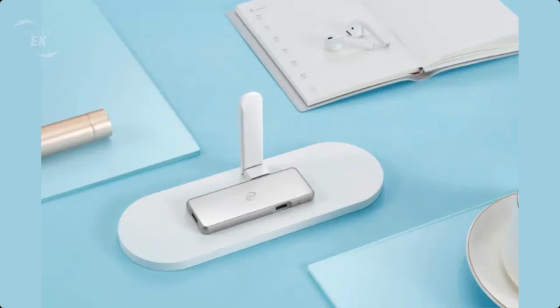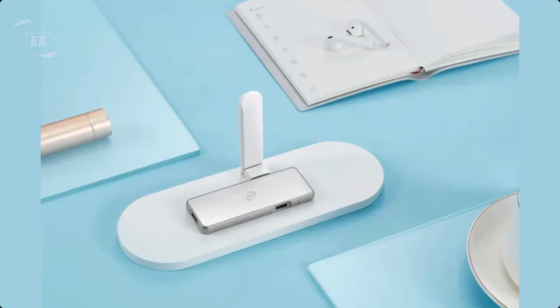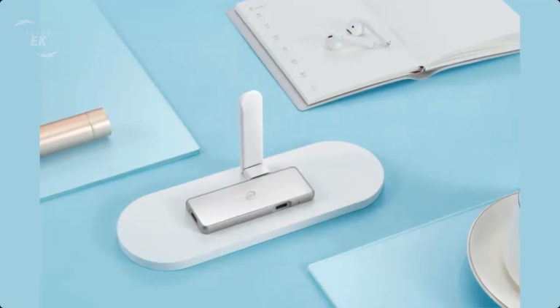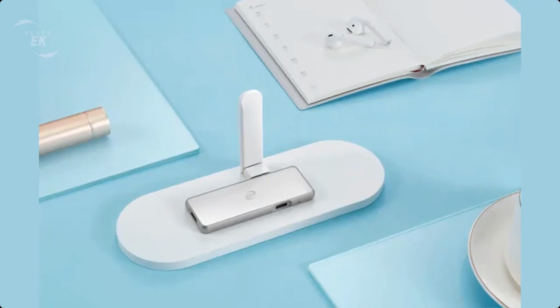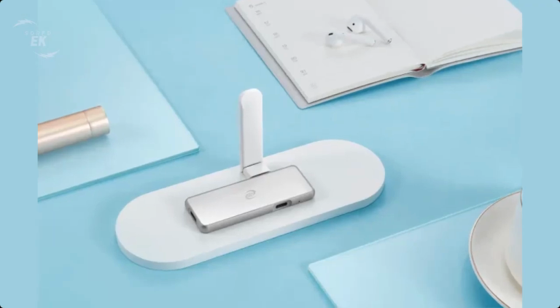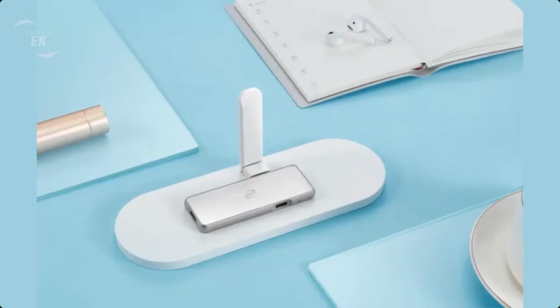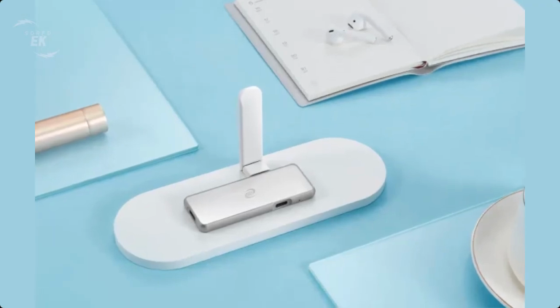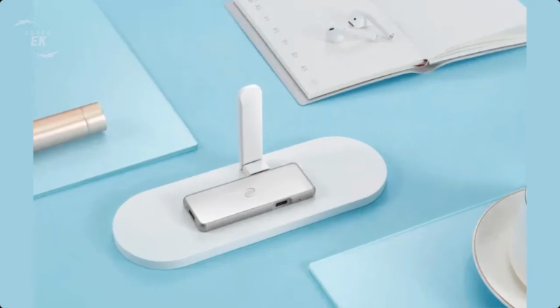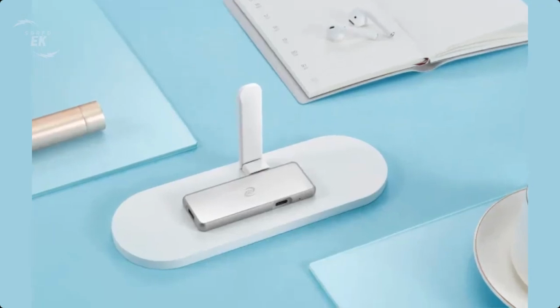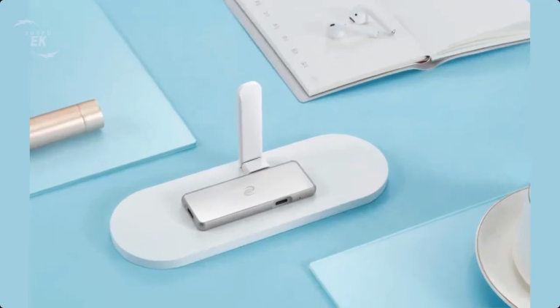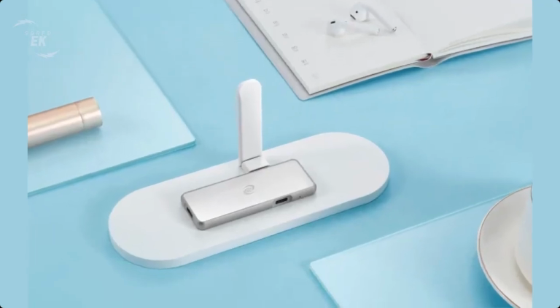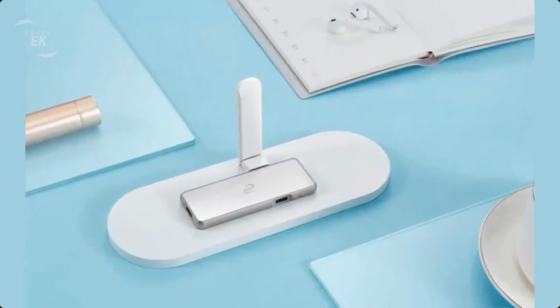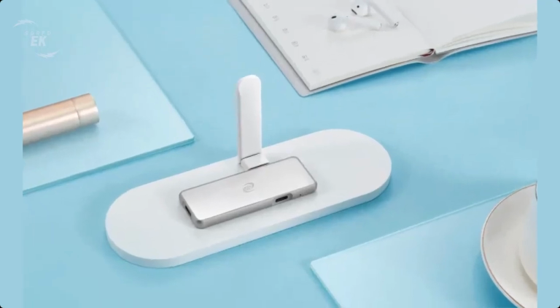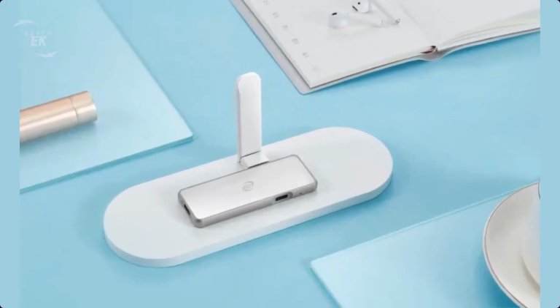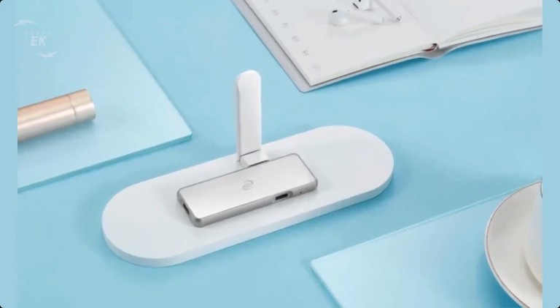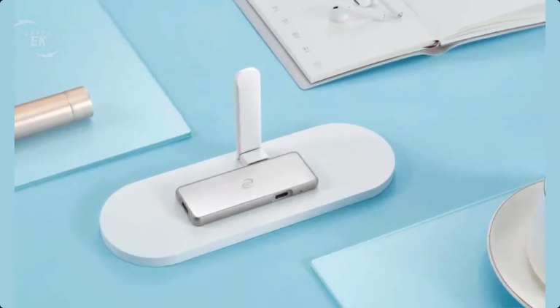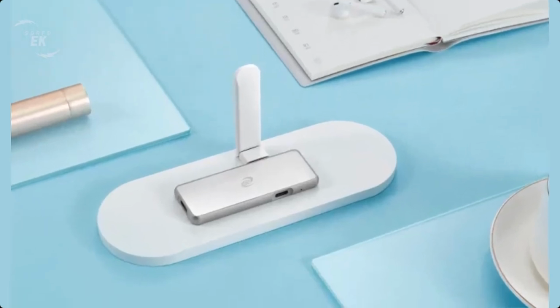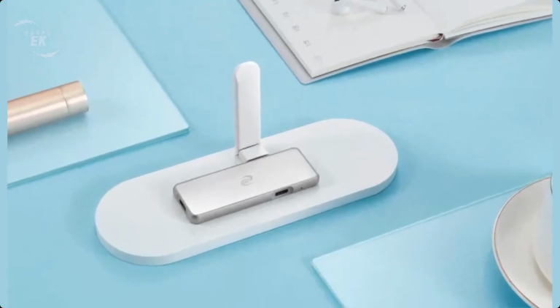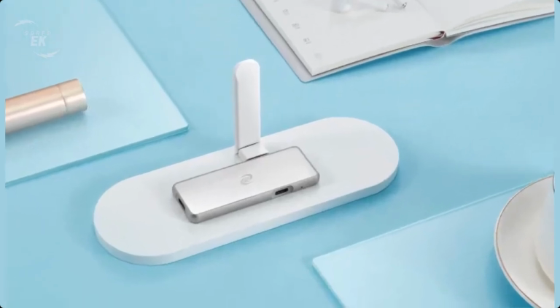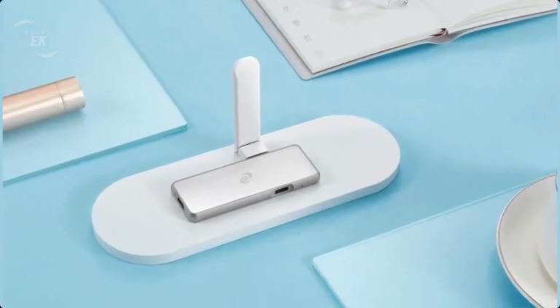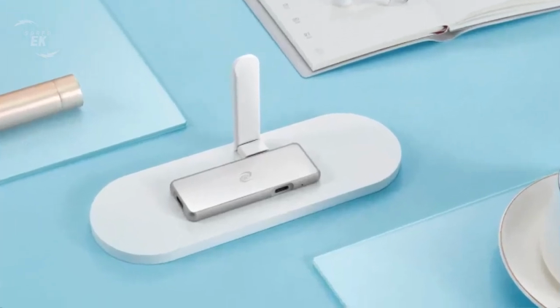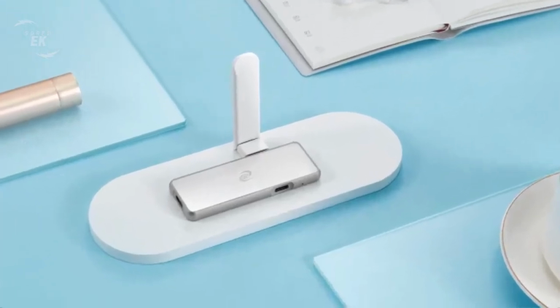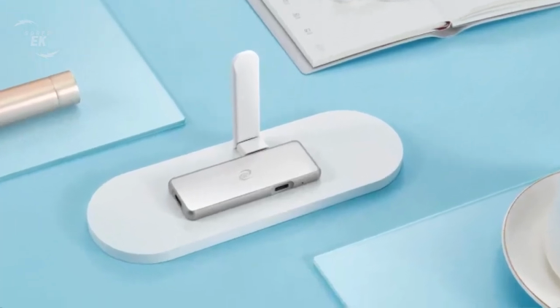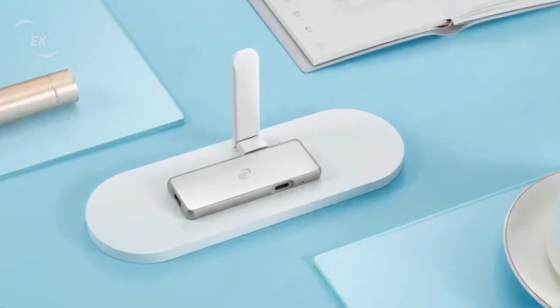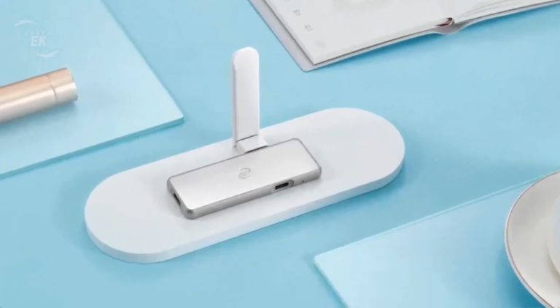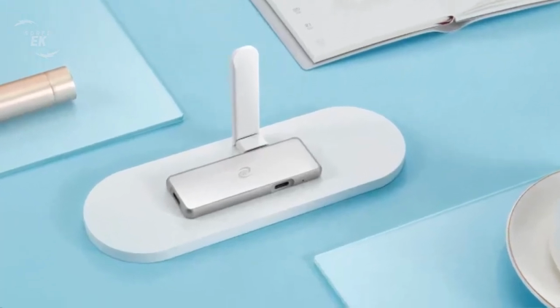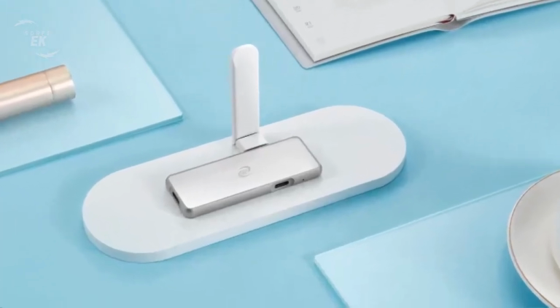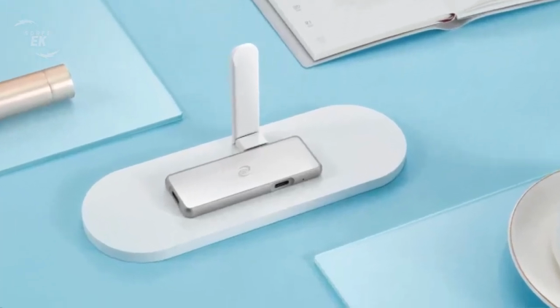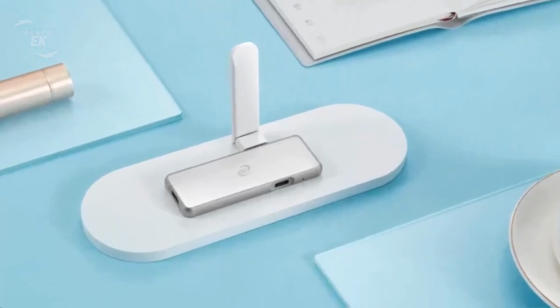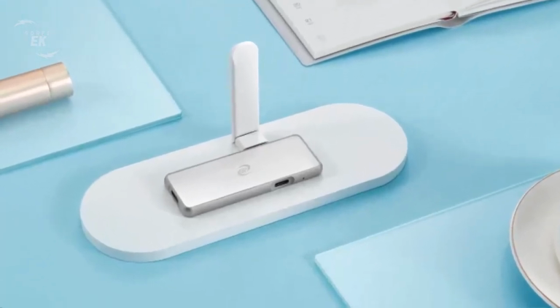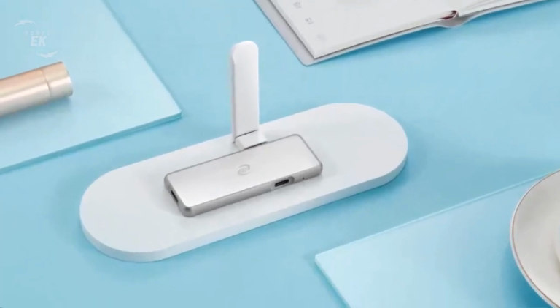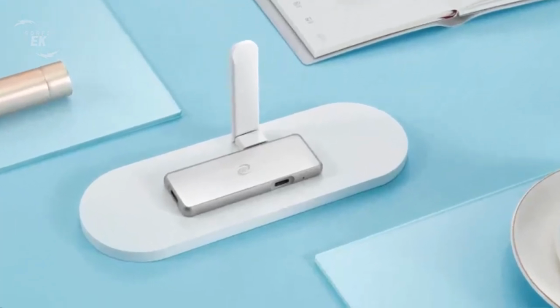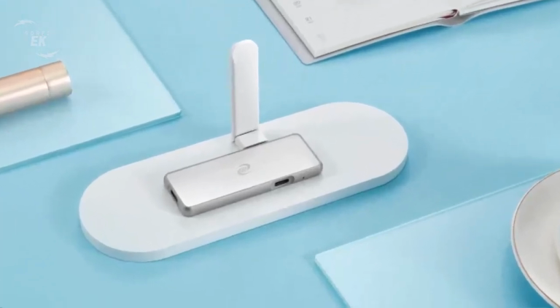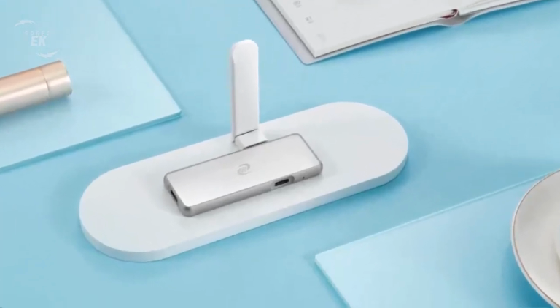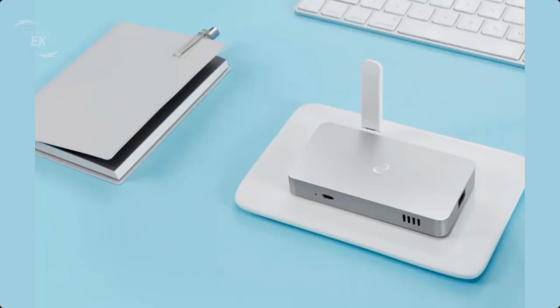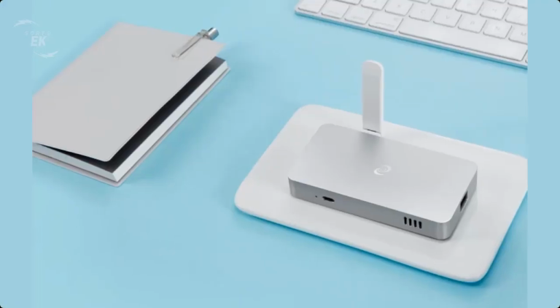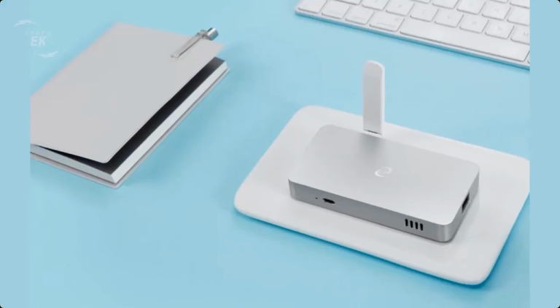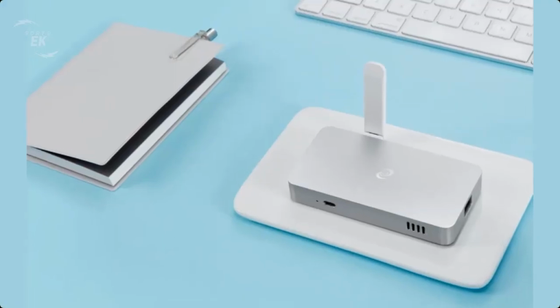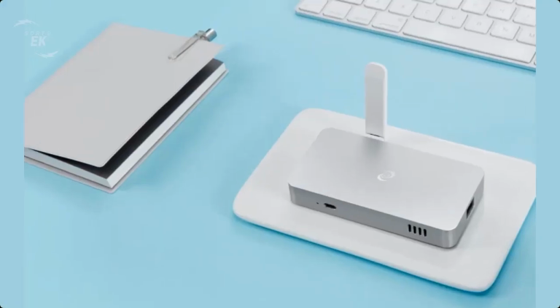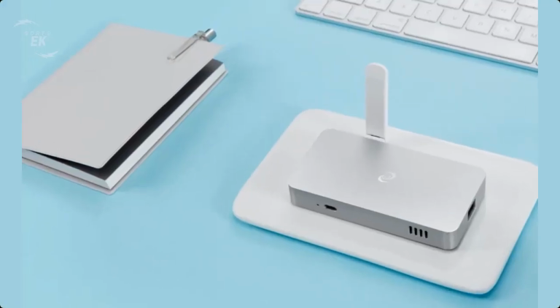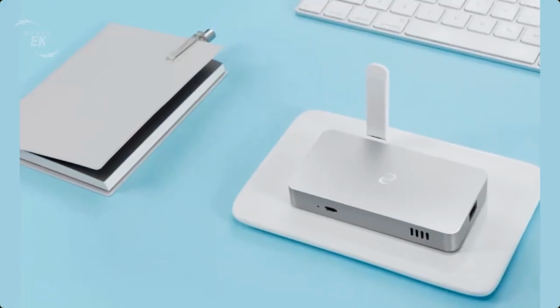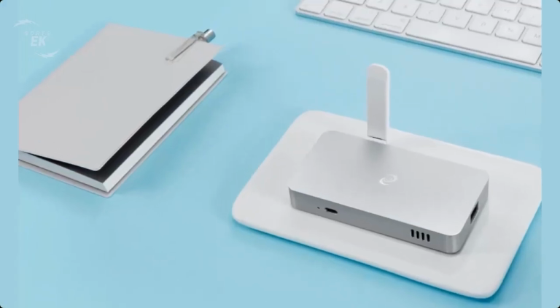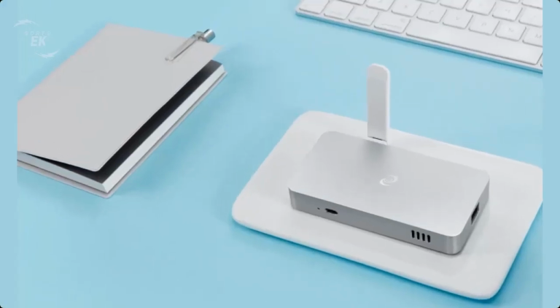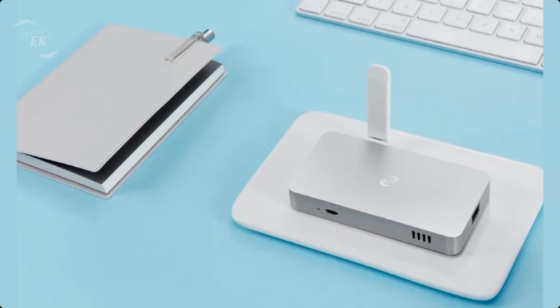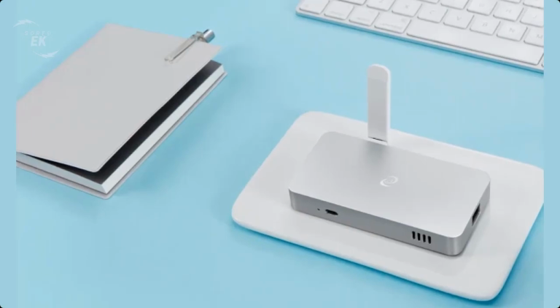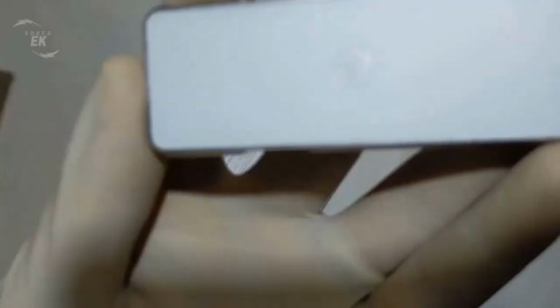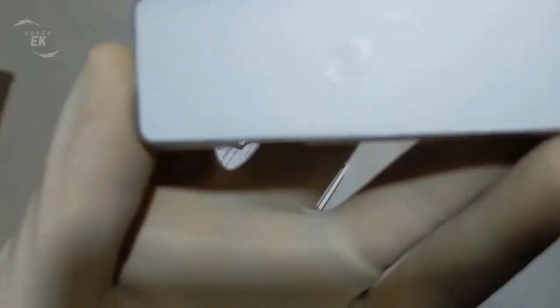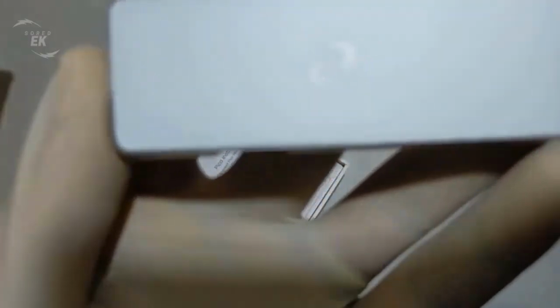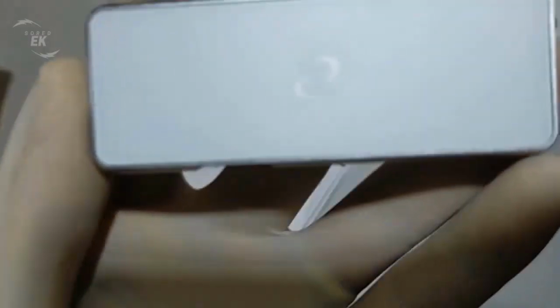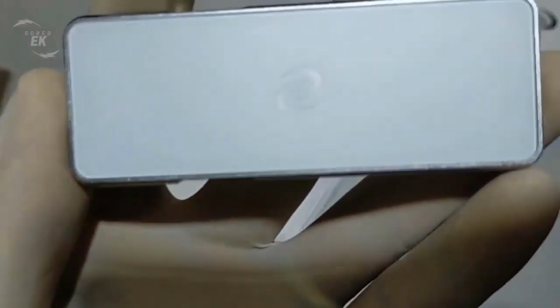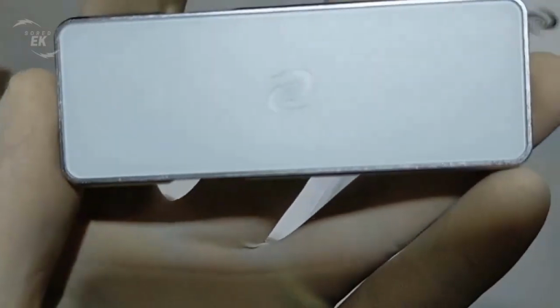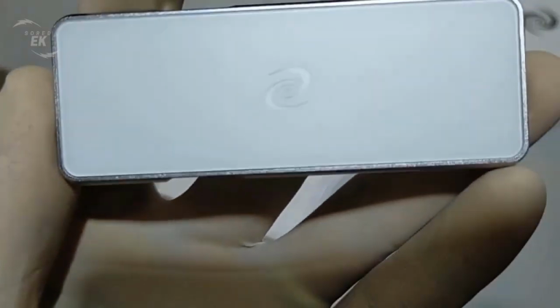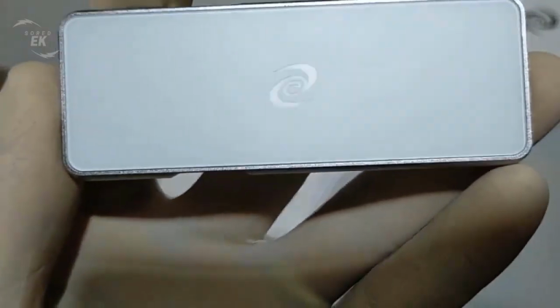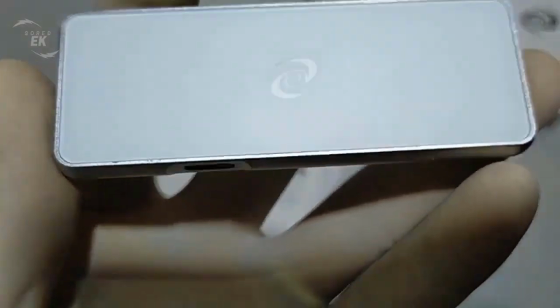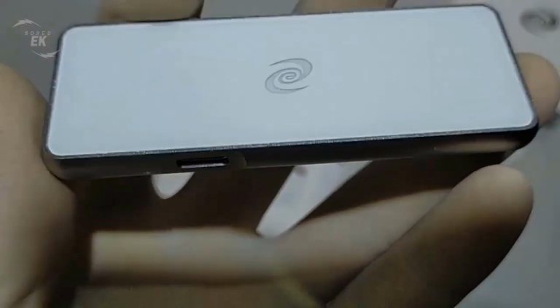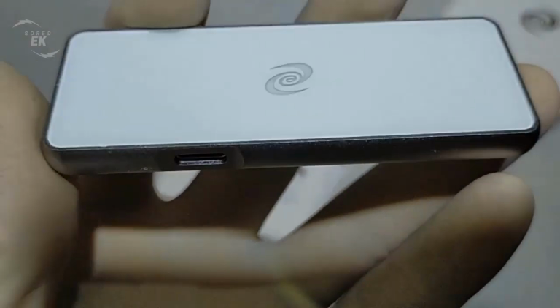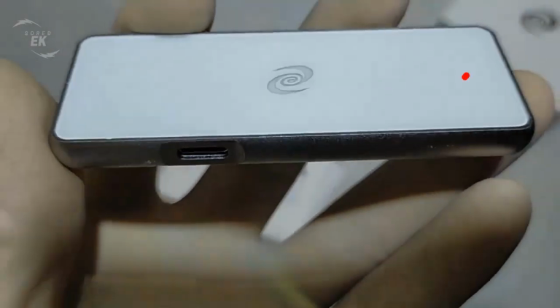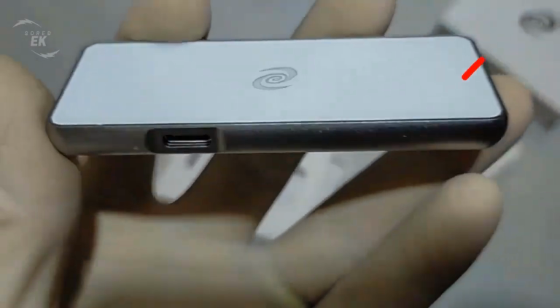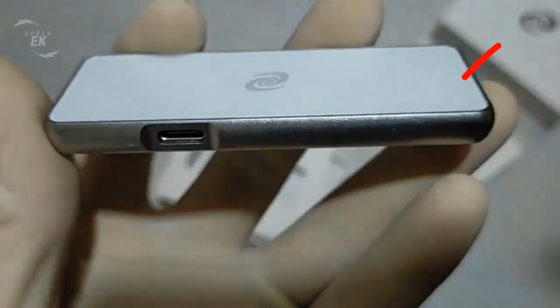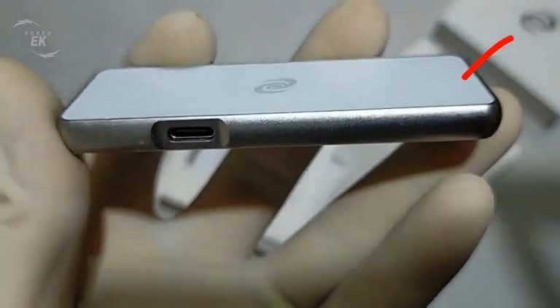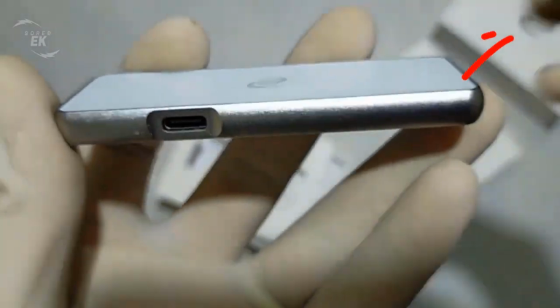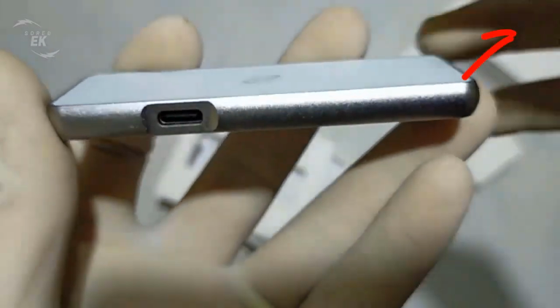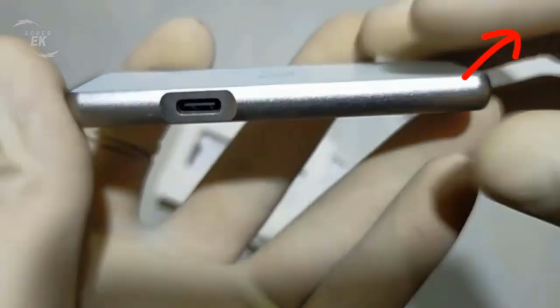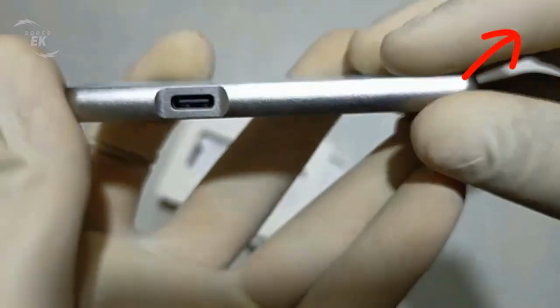Unlike the Deeper Connect Air, Deeper Network has a bunch of devices like Deeper Pico and Deeper Mini, and to see our Deeper Pico video review check it from here.